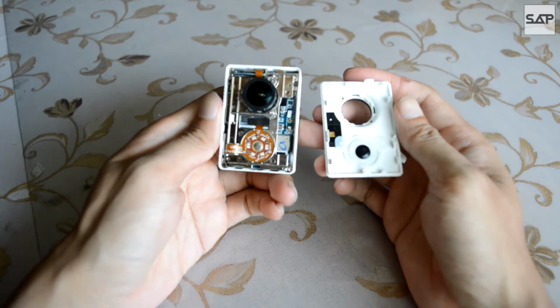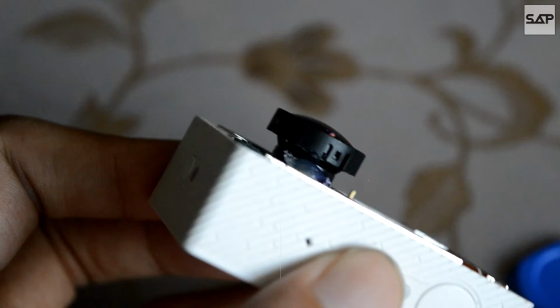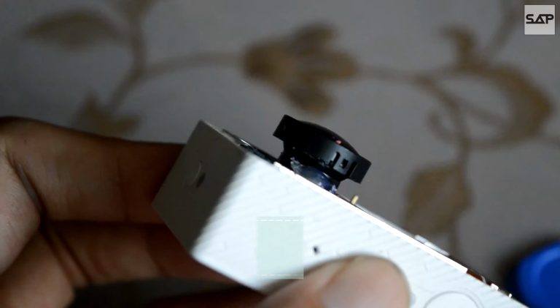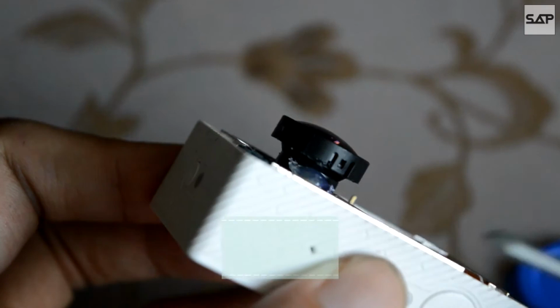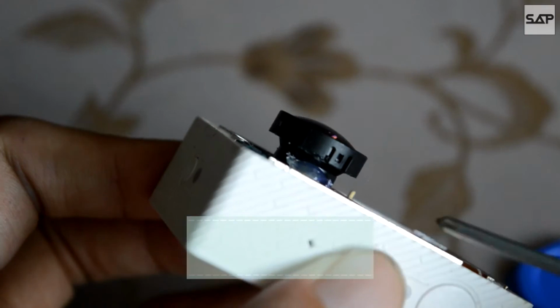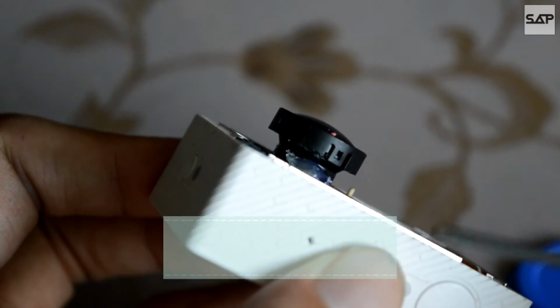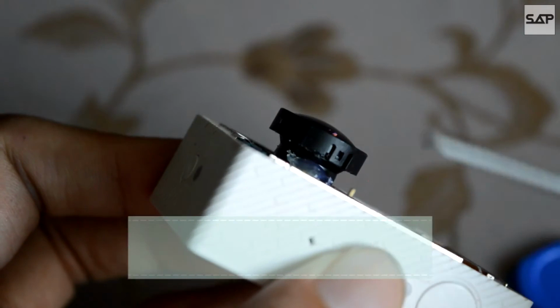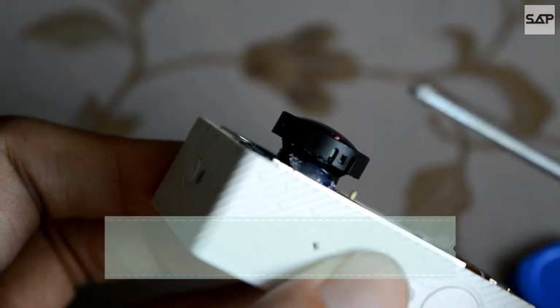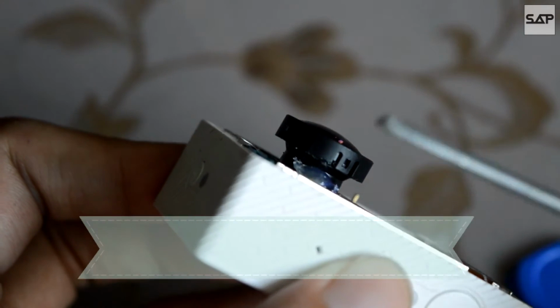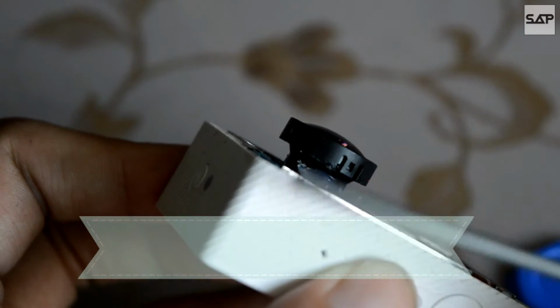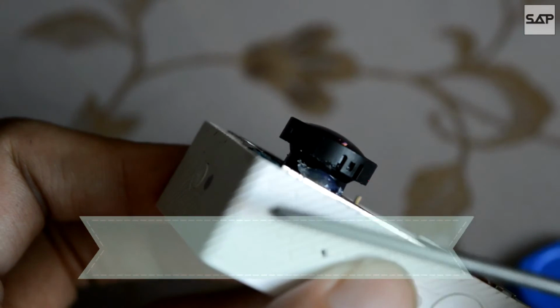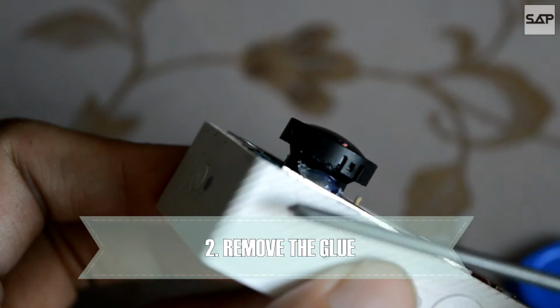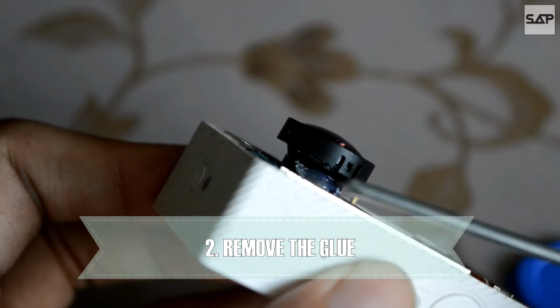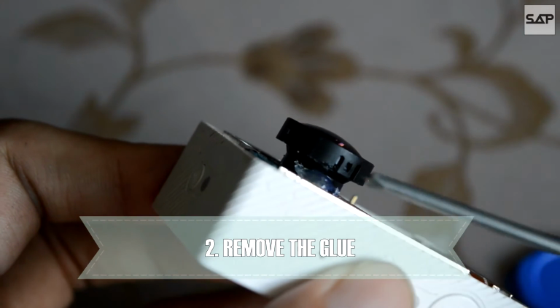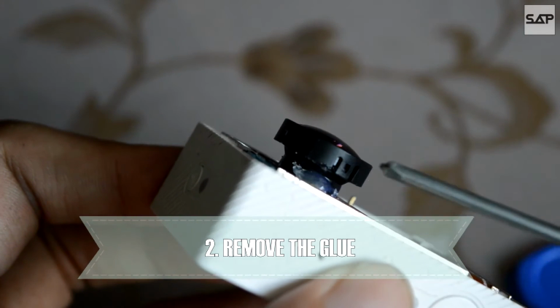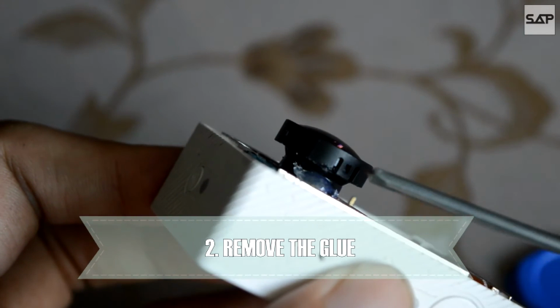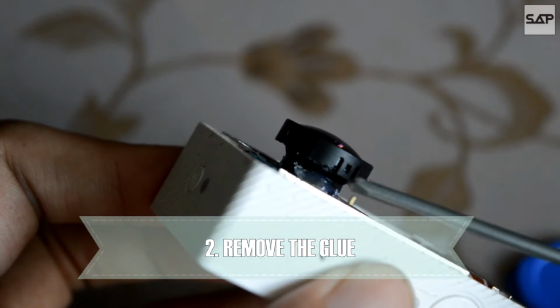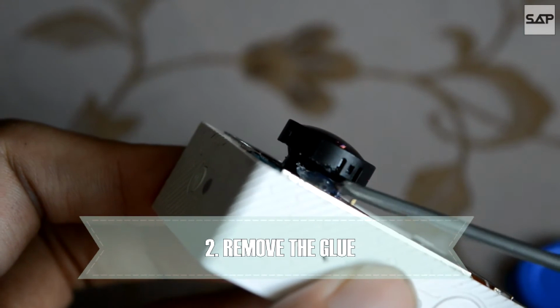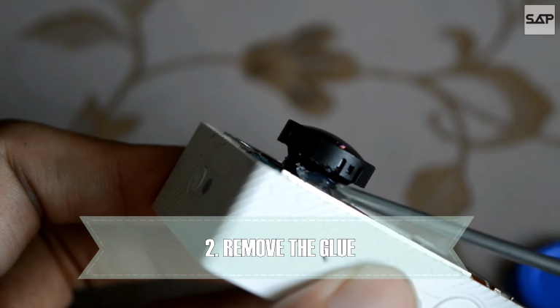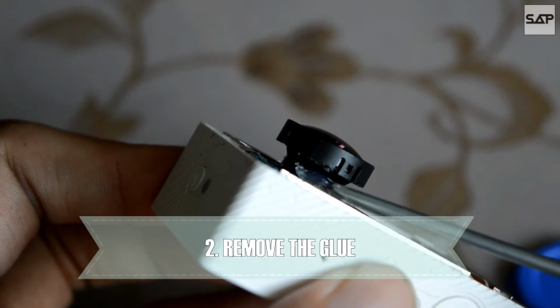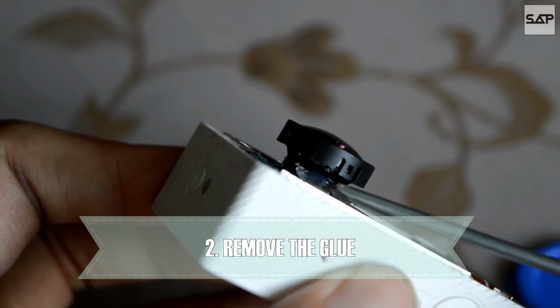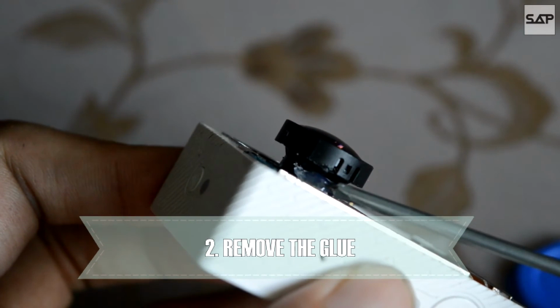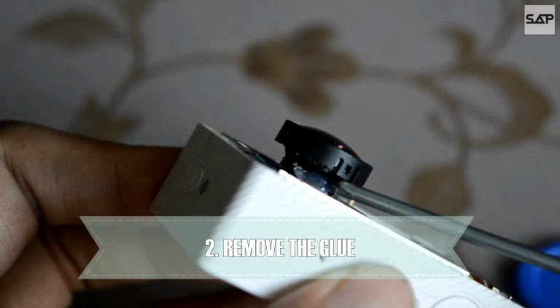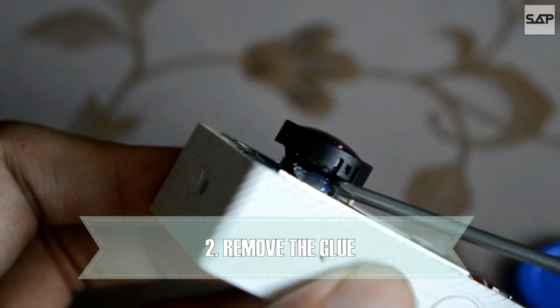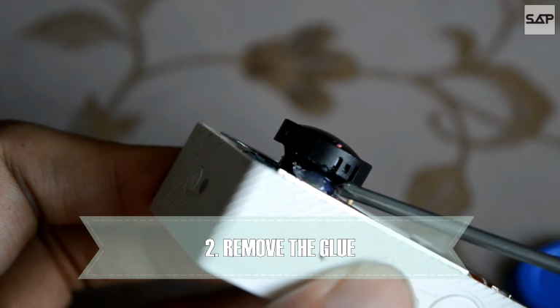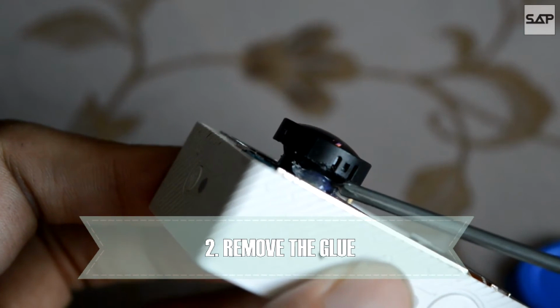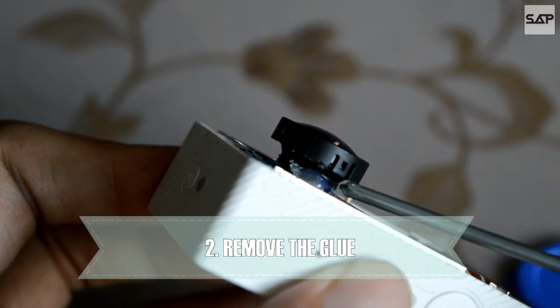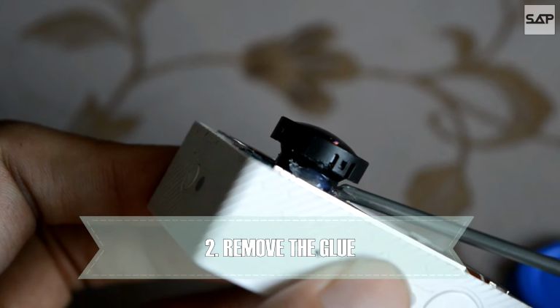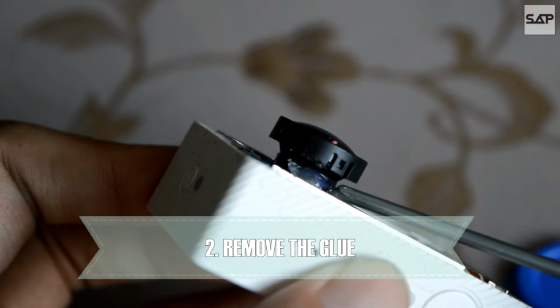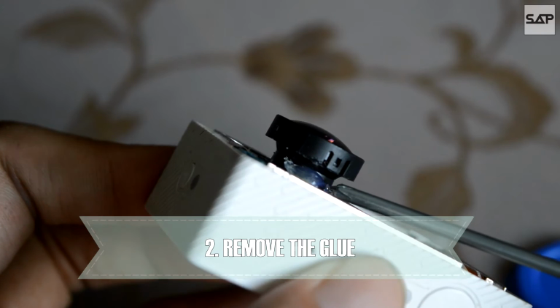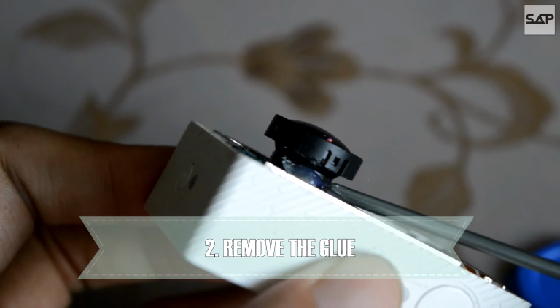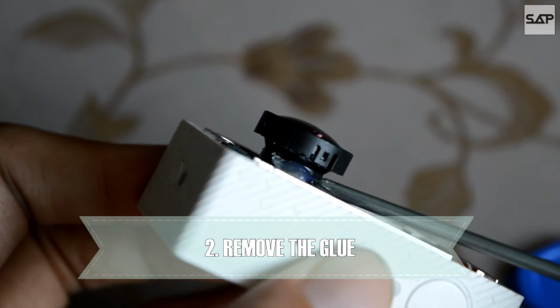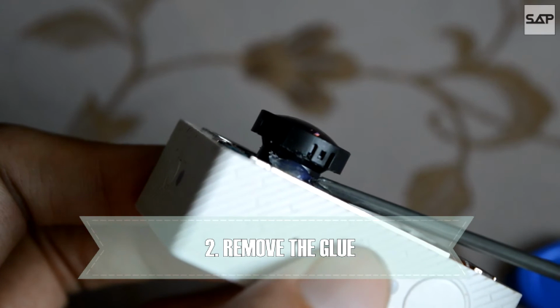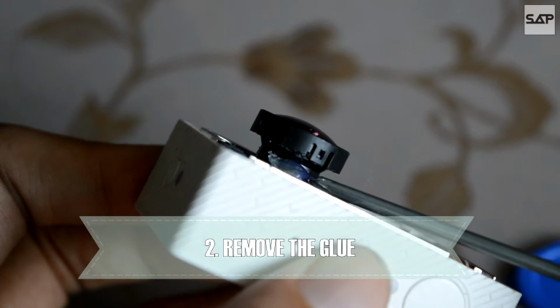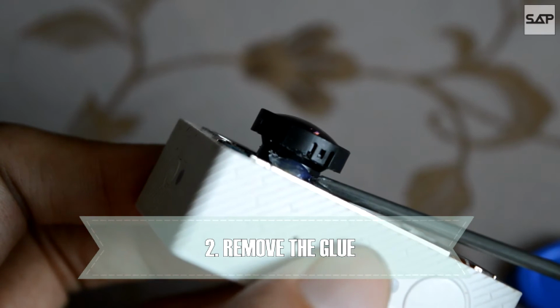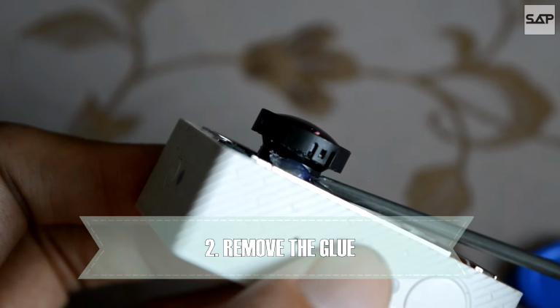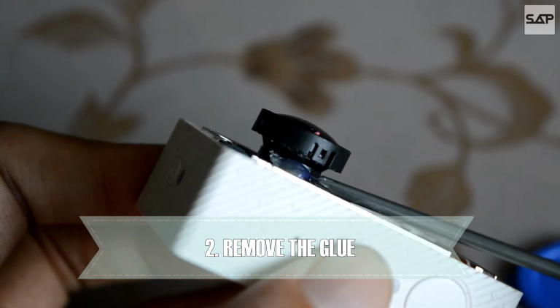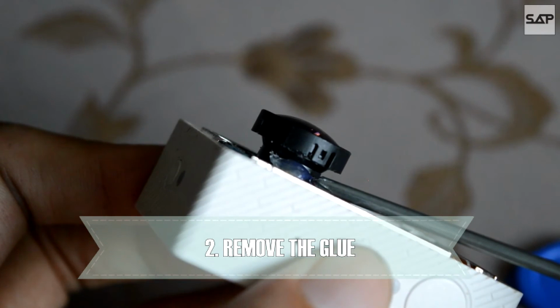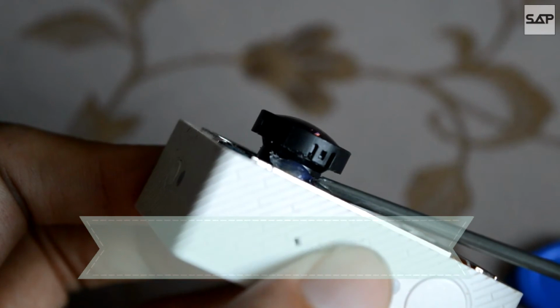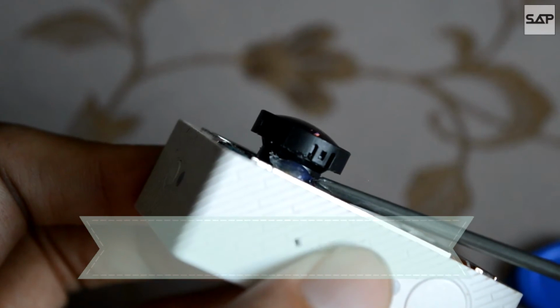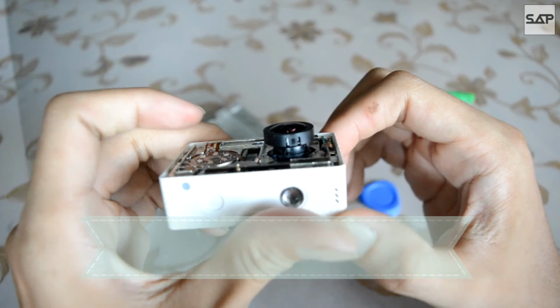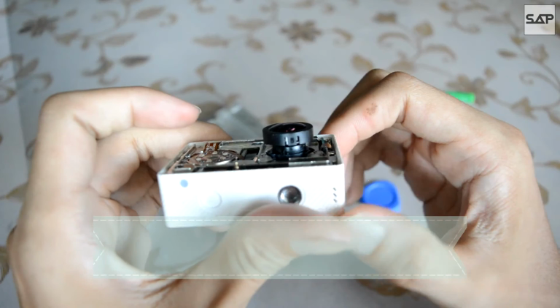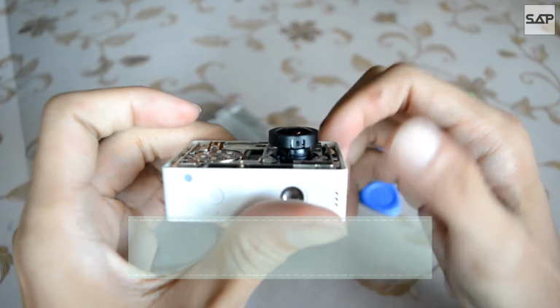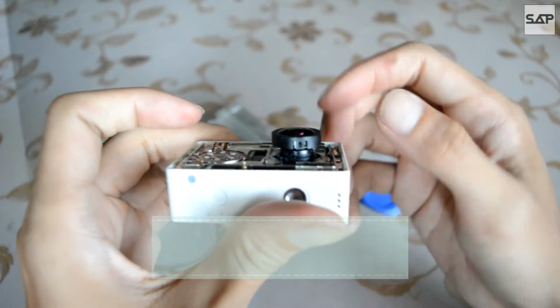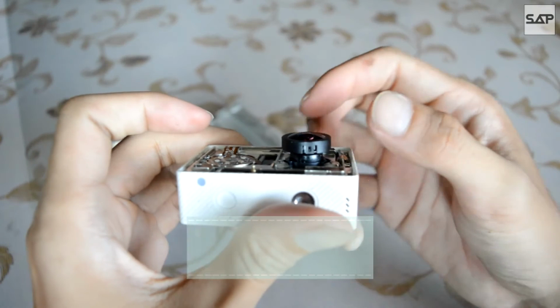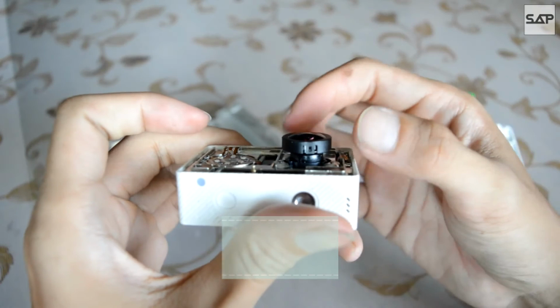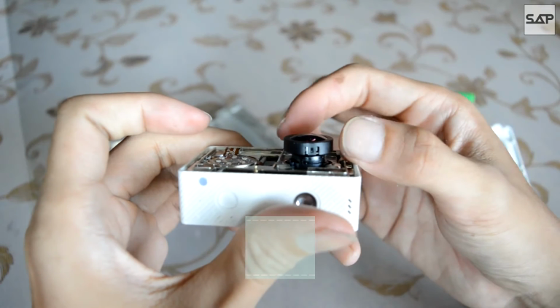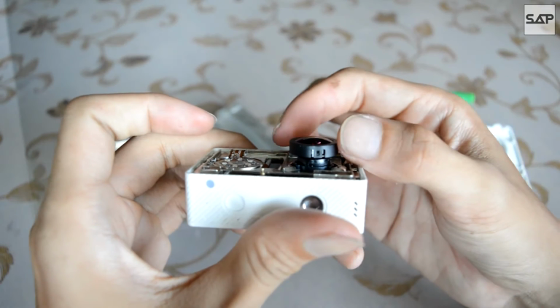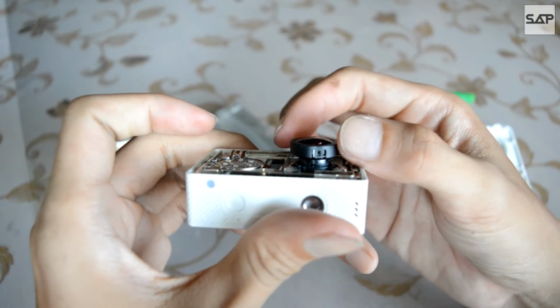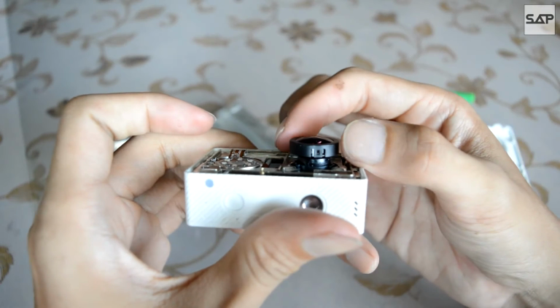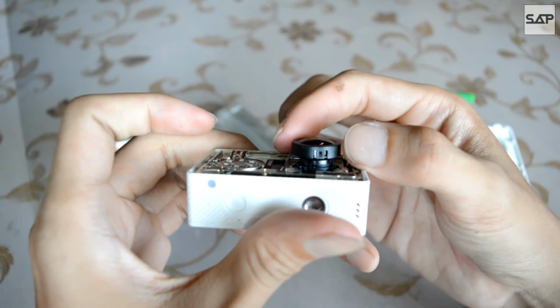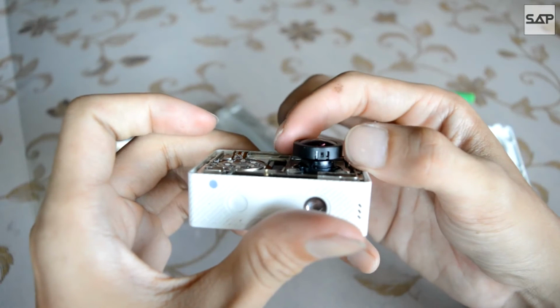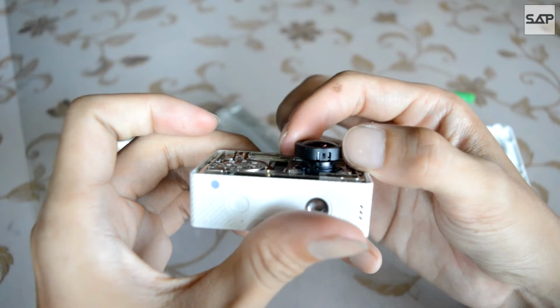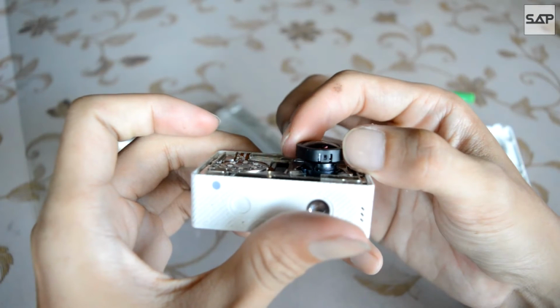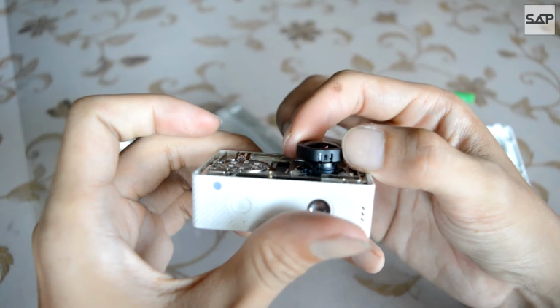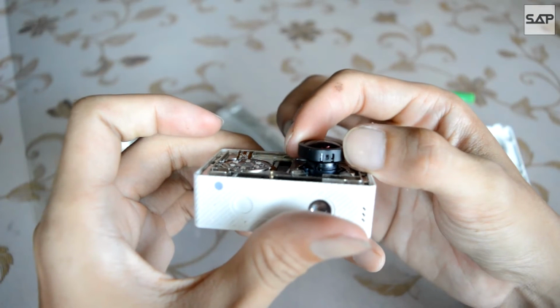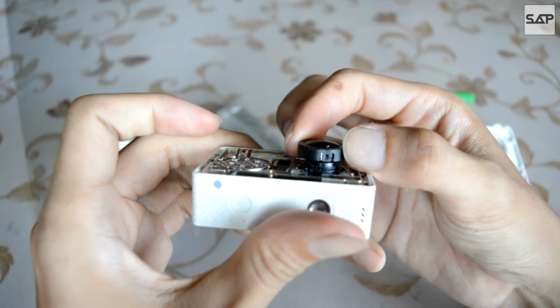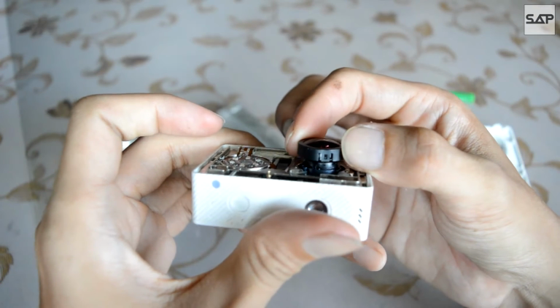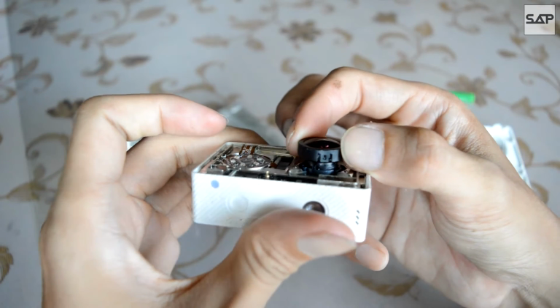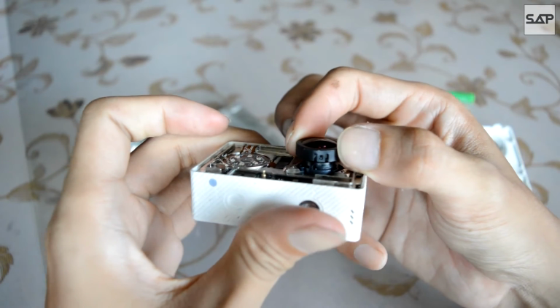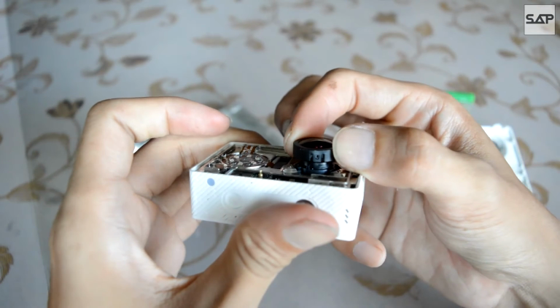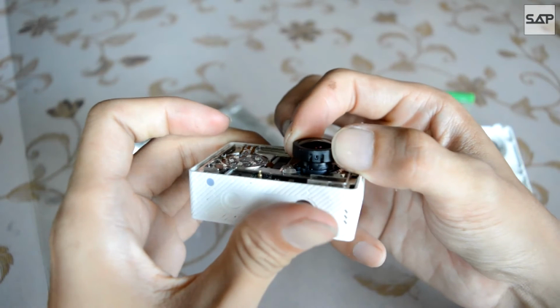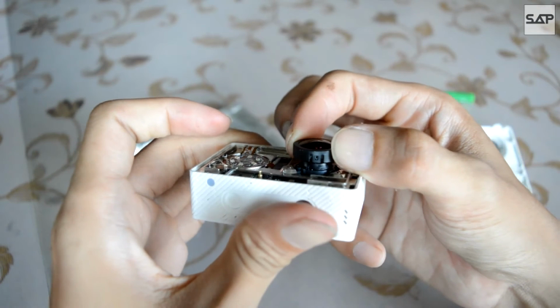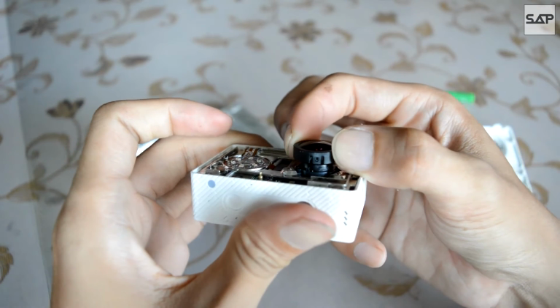Next, remove the glue so that you can turn the lens freely. Ensure that you do this carefully and not hit the circuitry of the Yi.